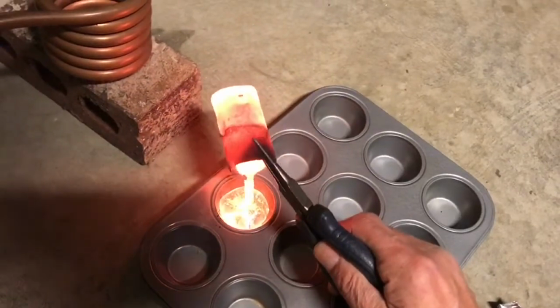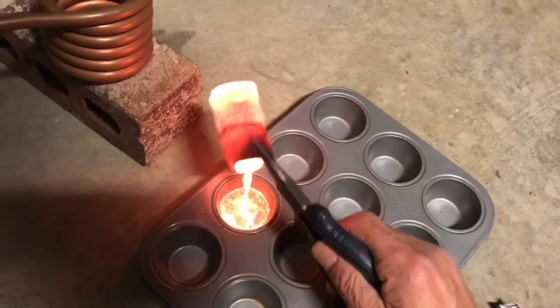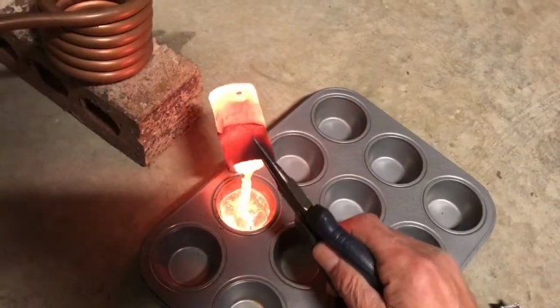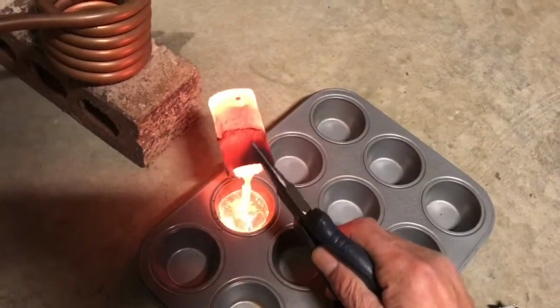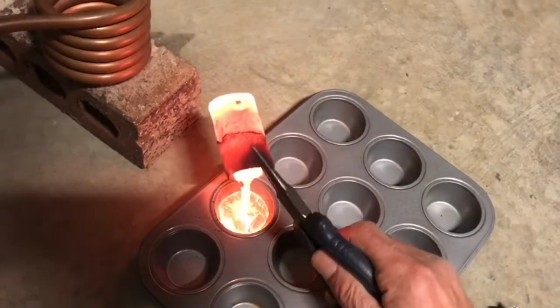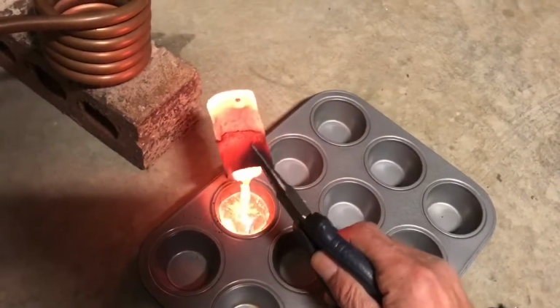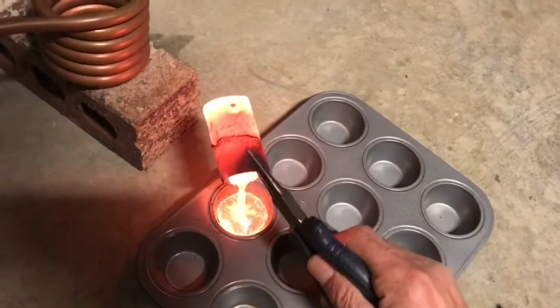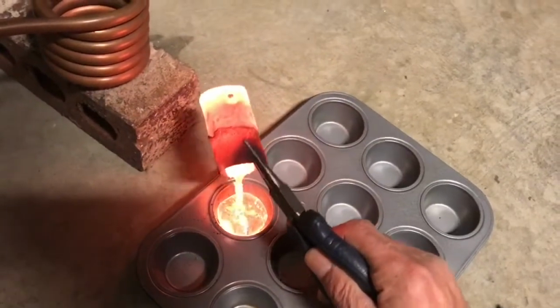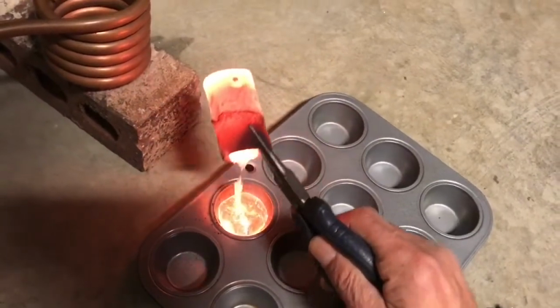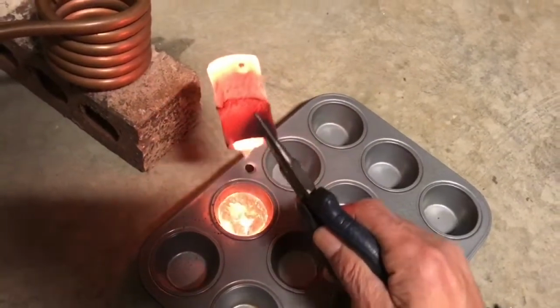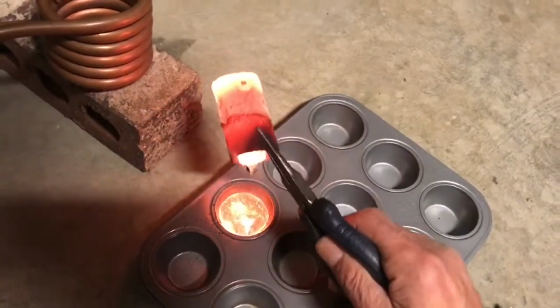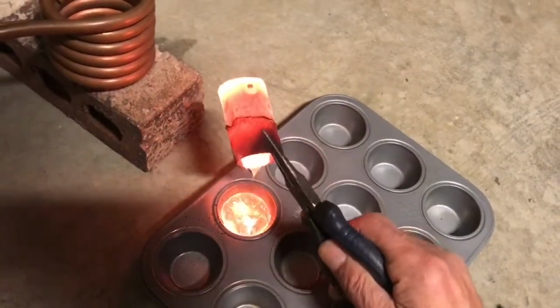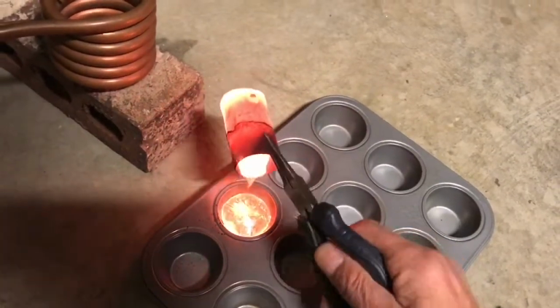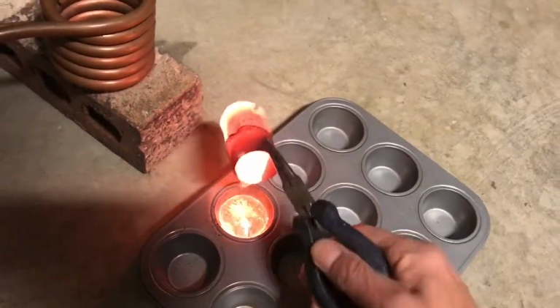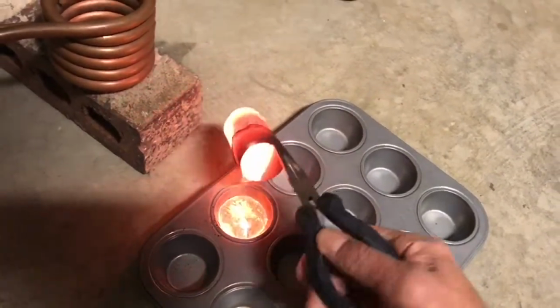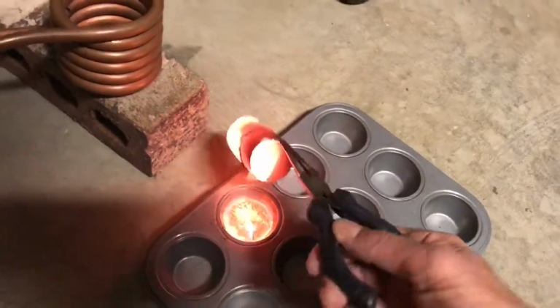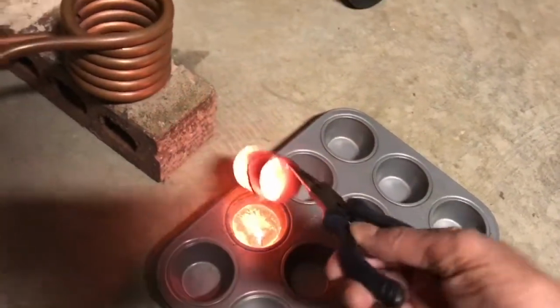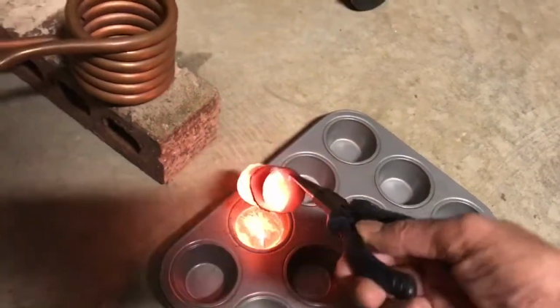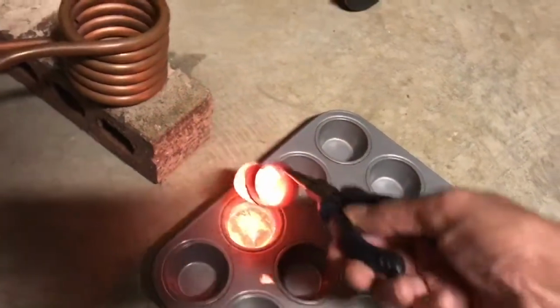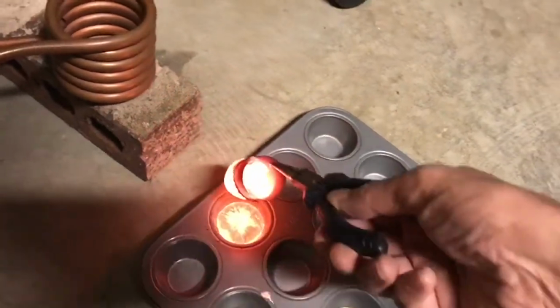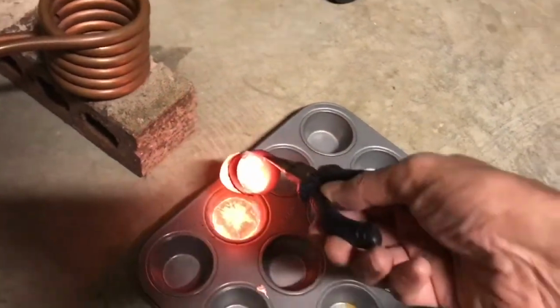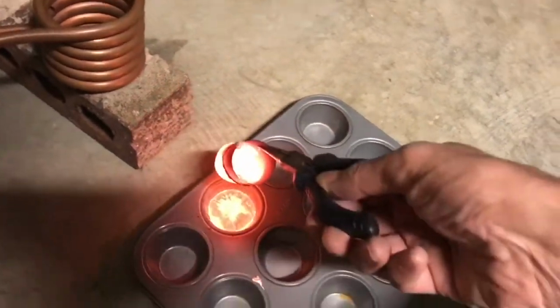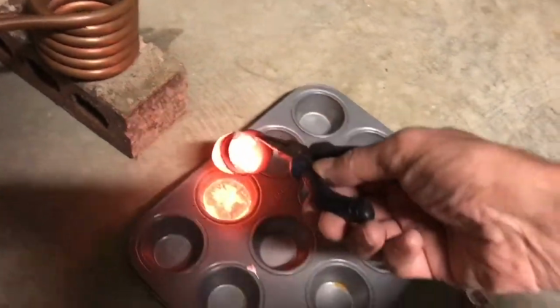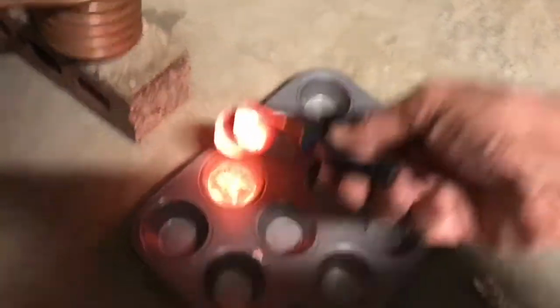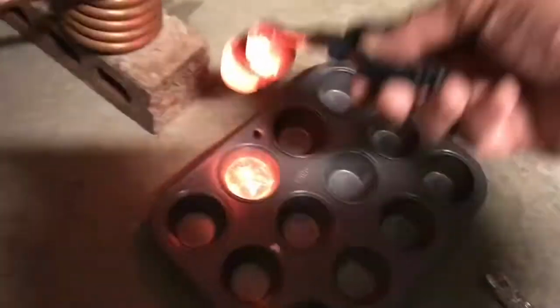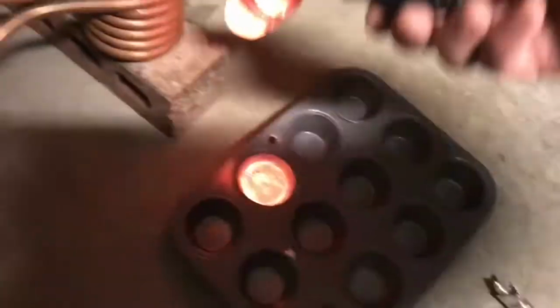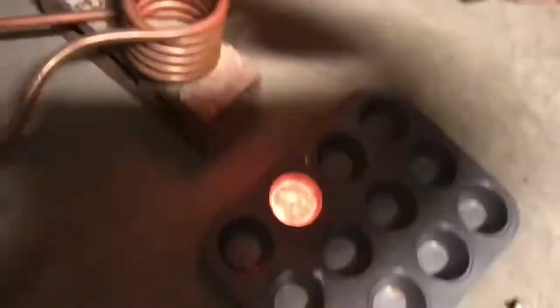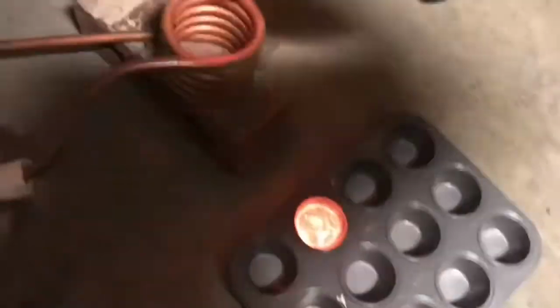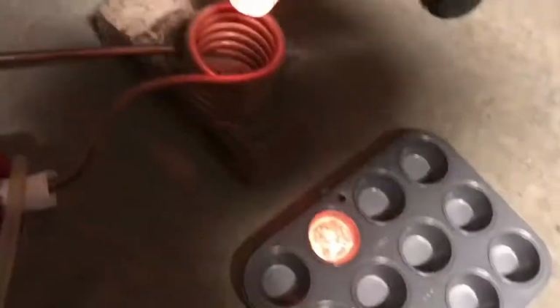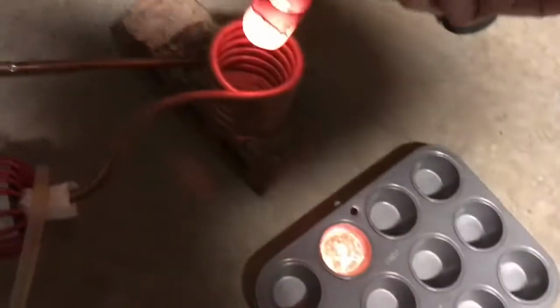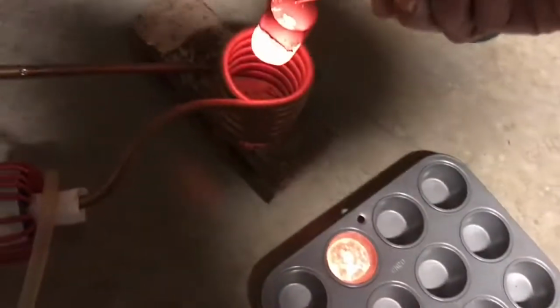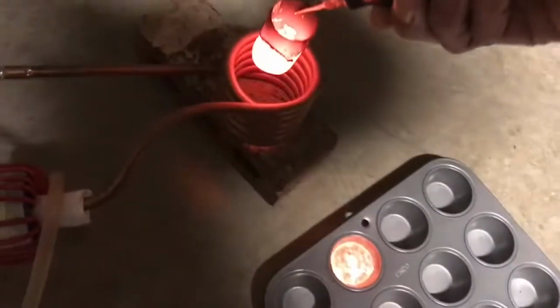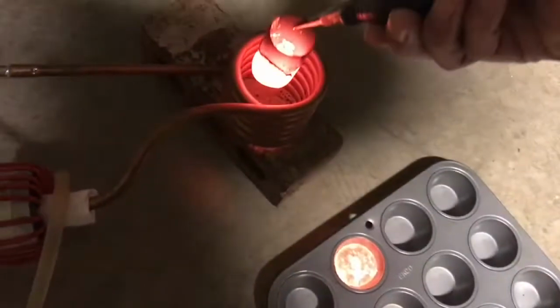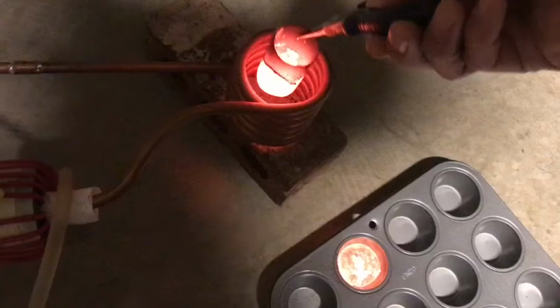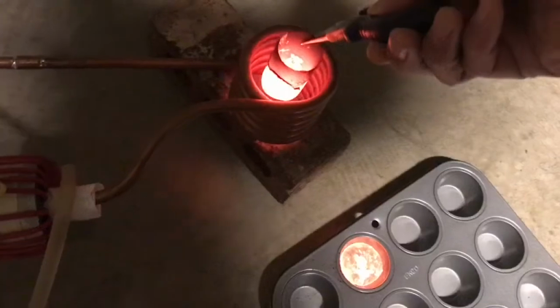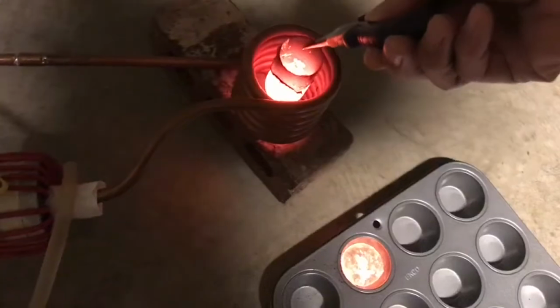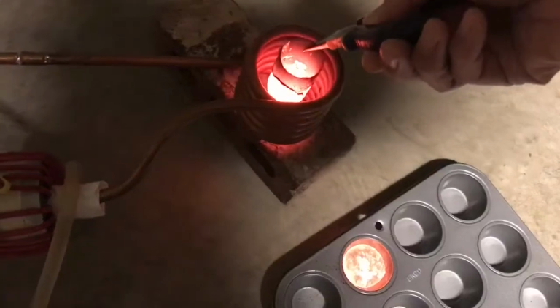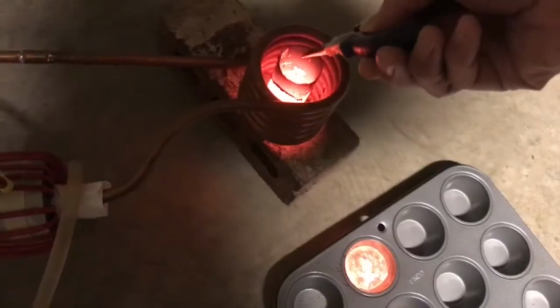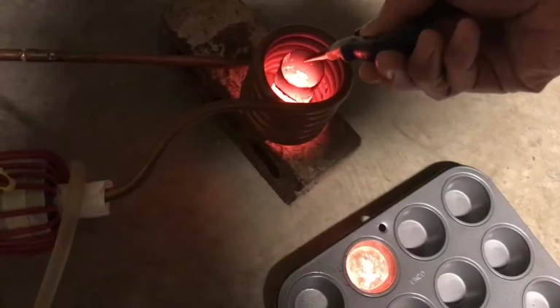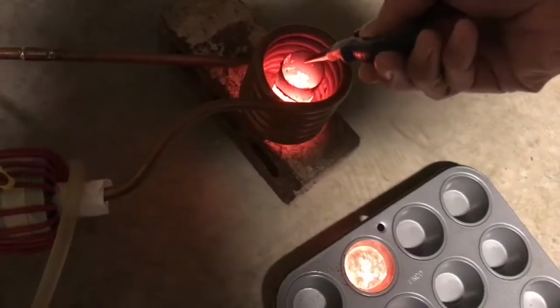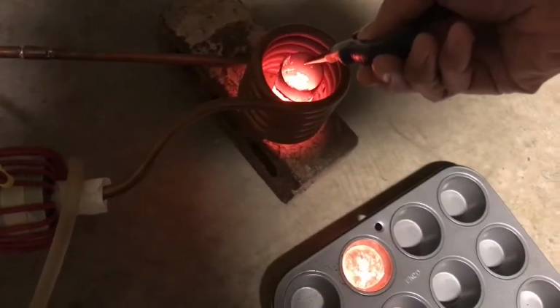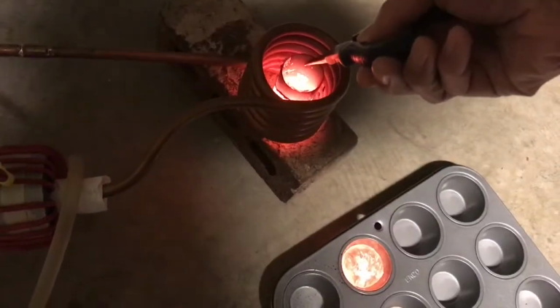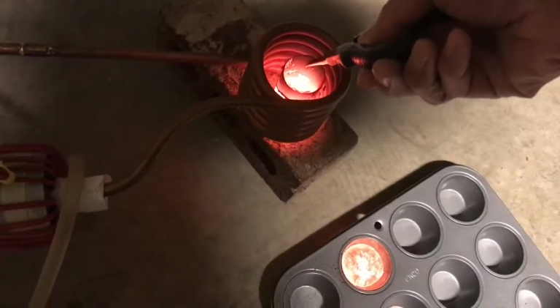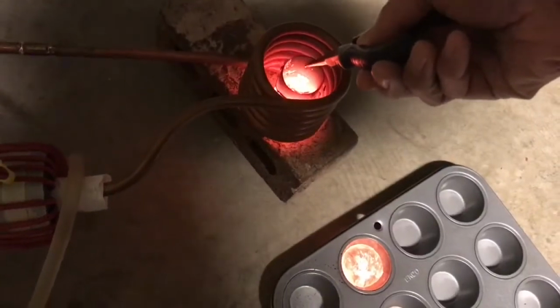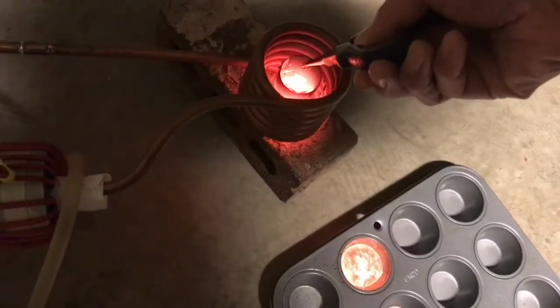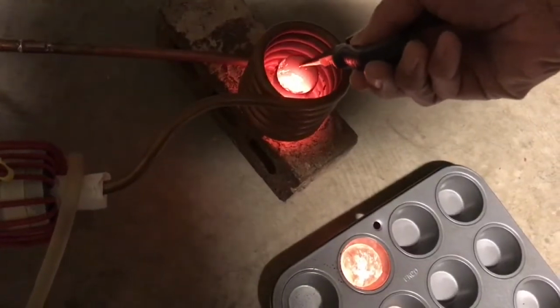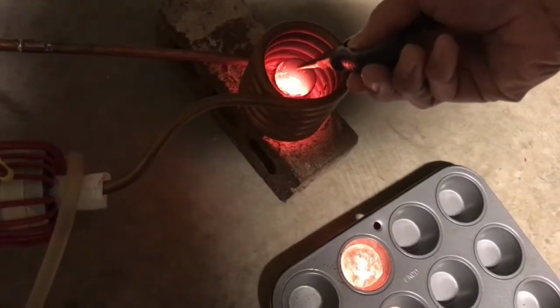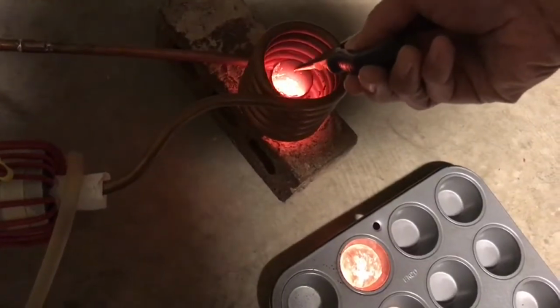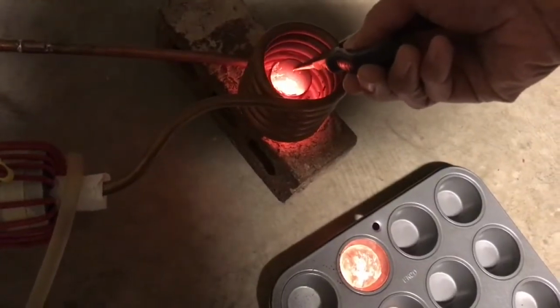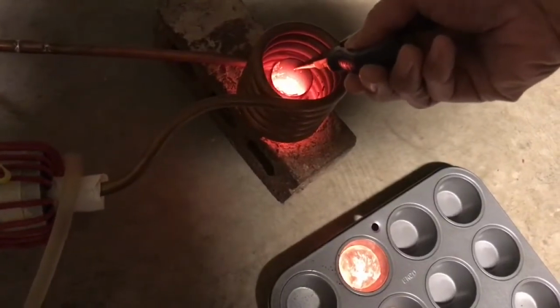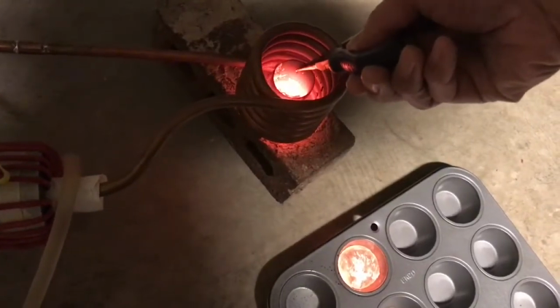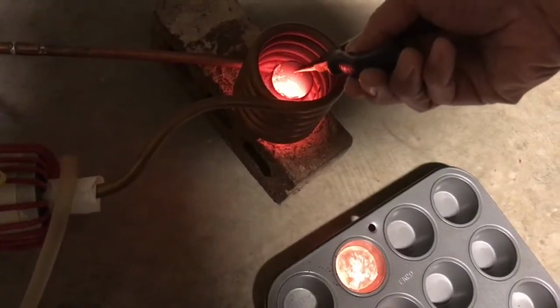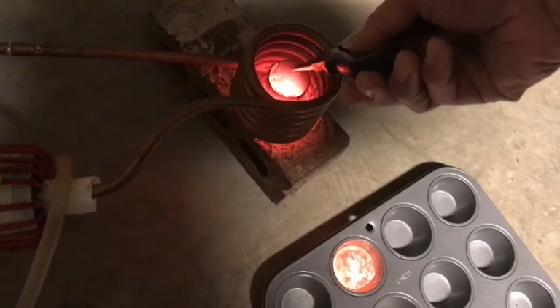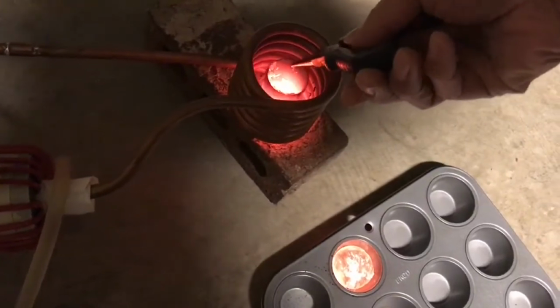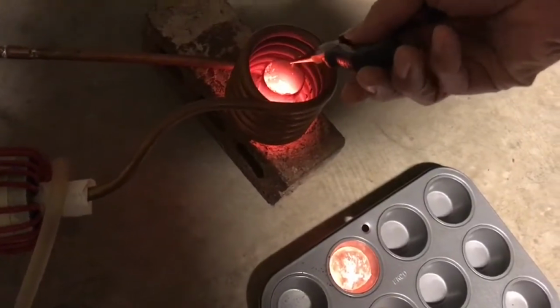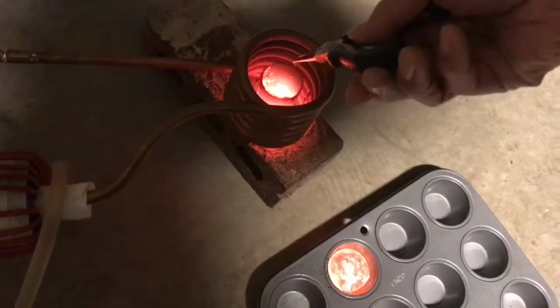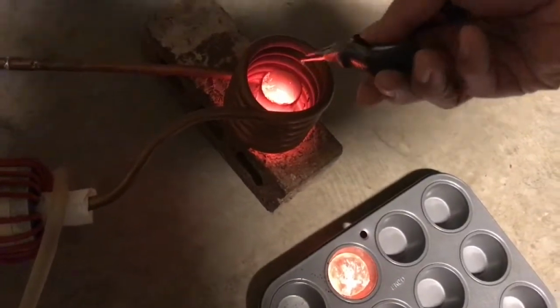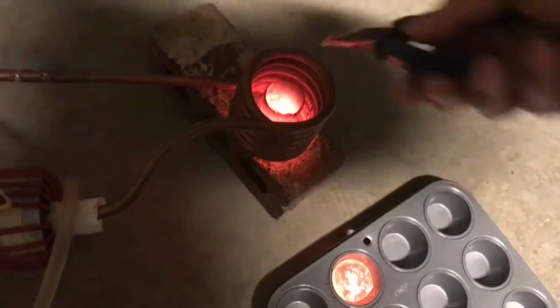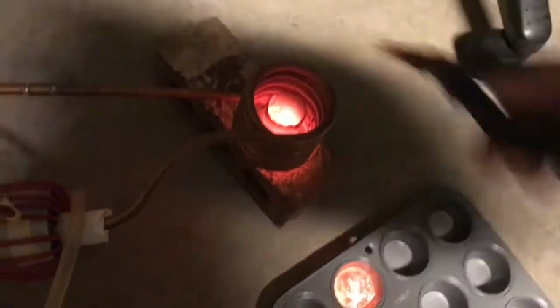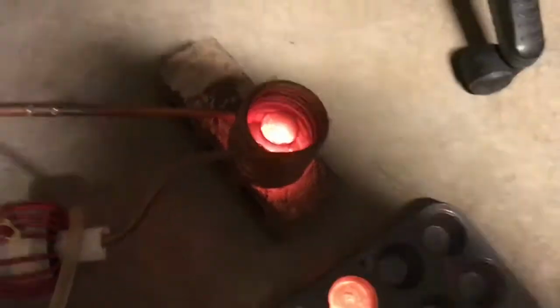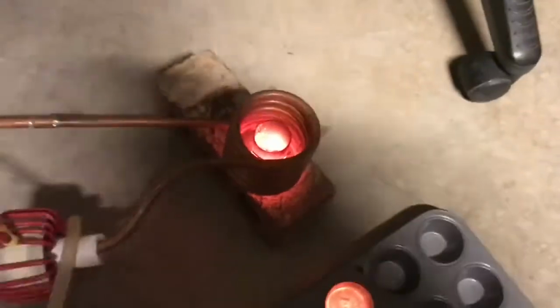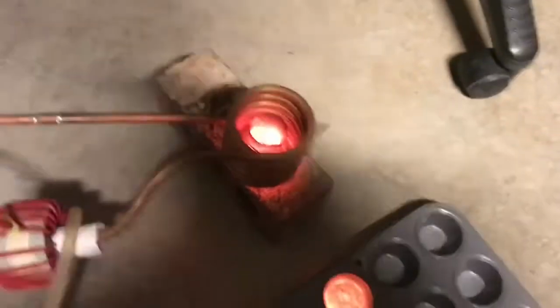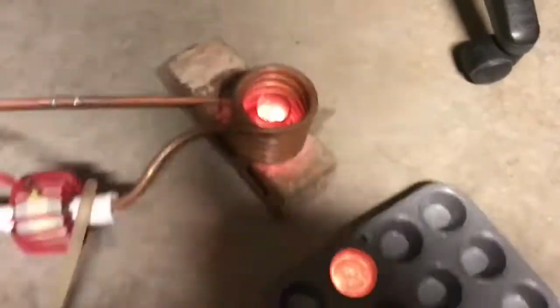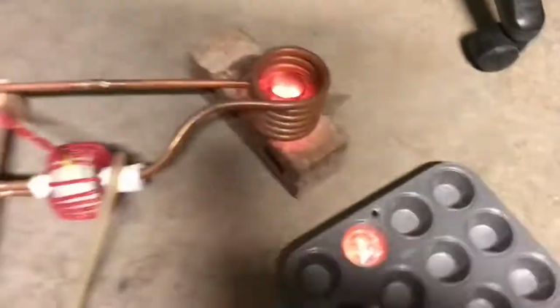There you go — an aluminum ingot. Let's do another one.